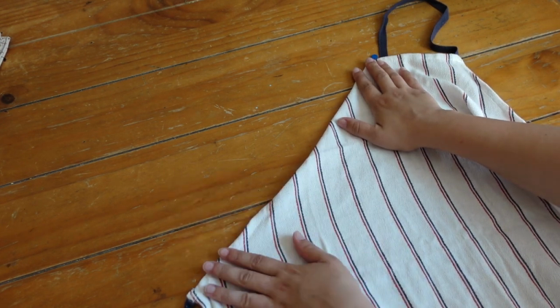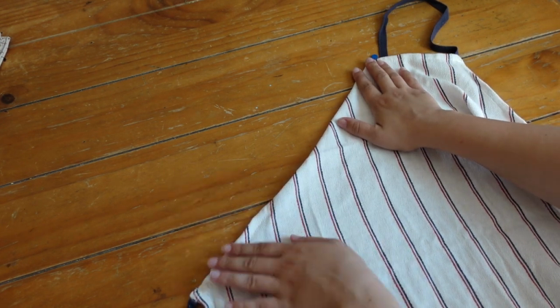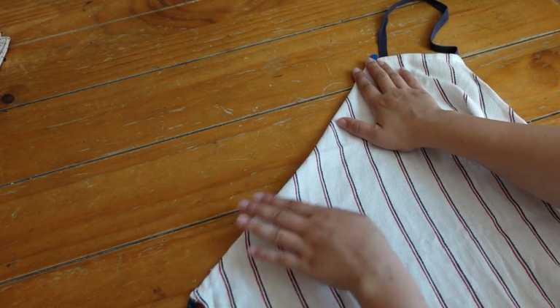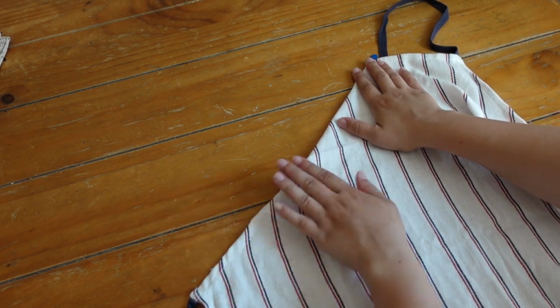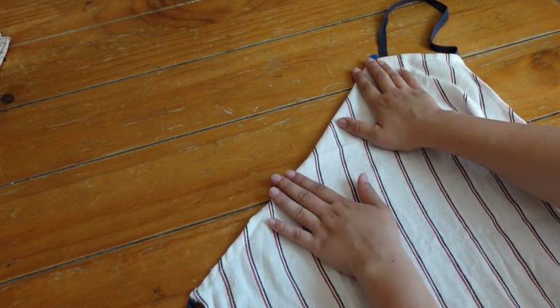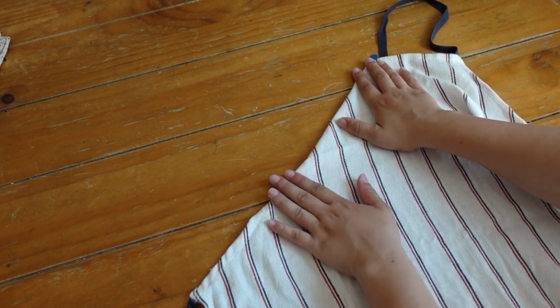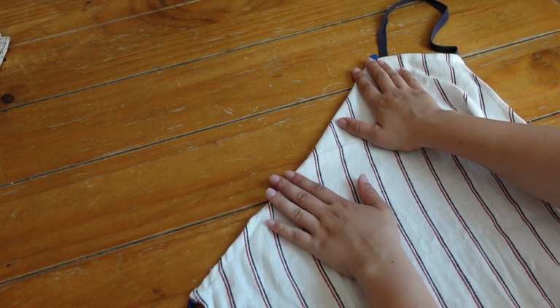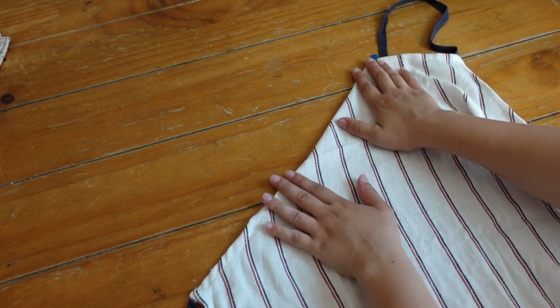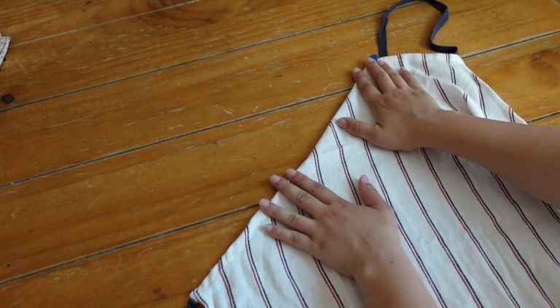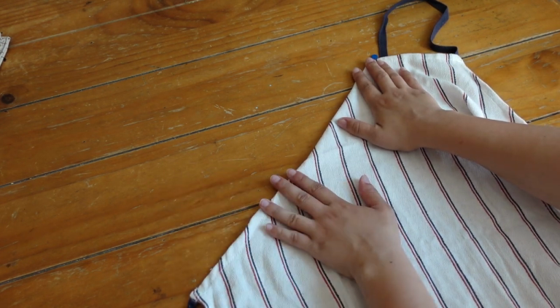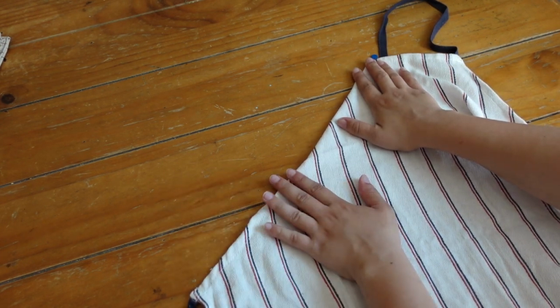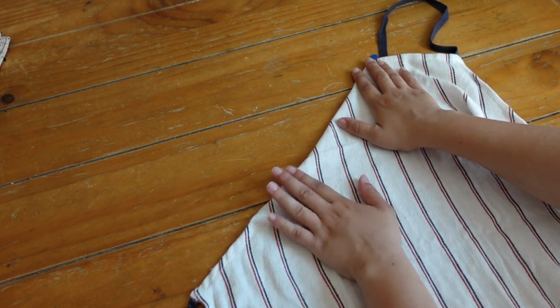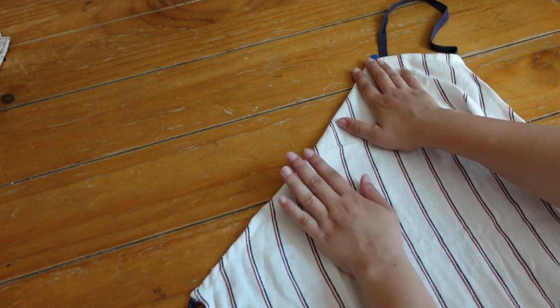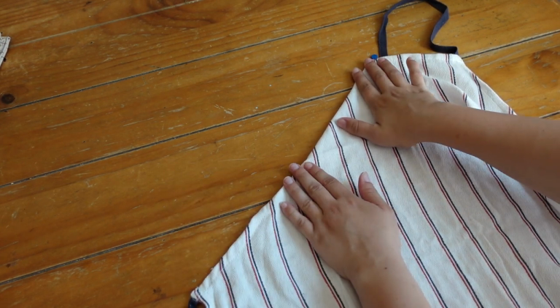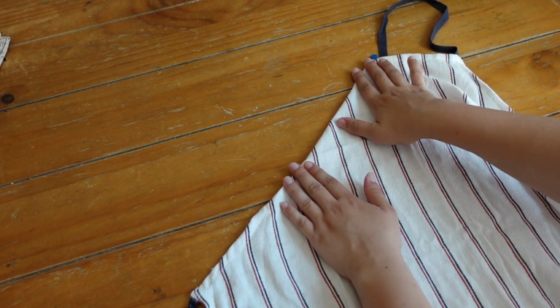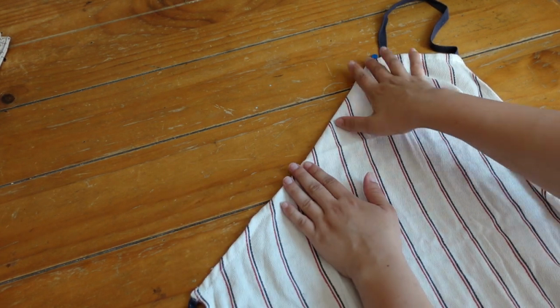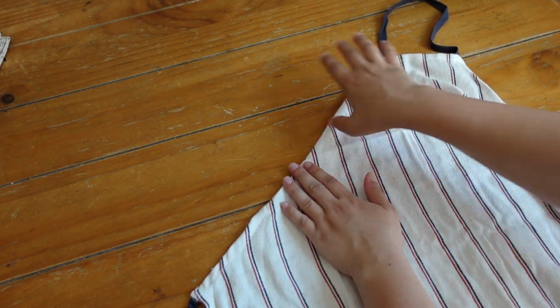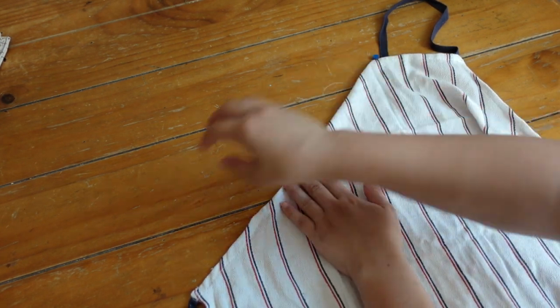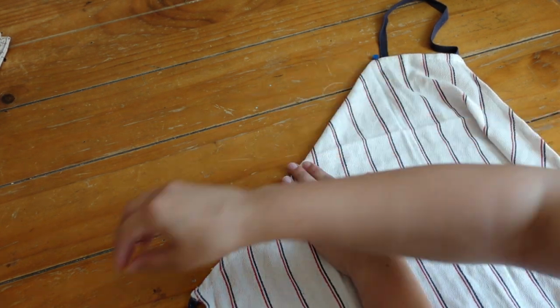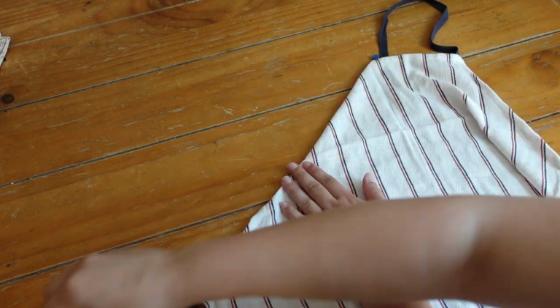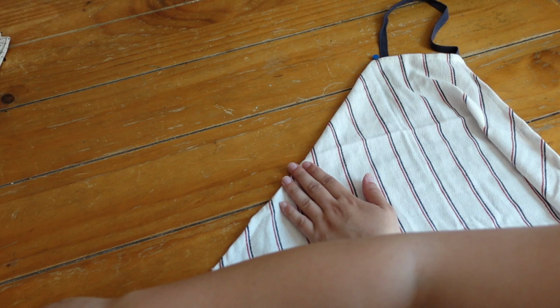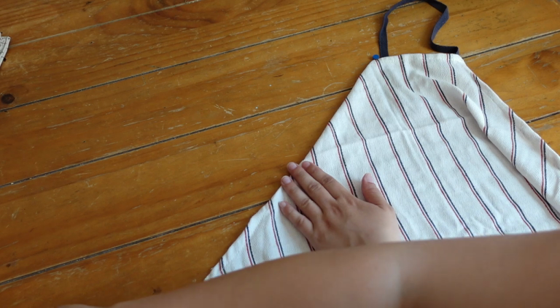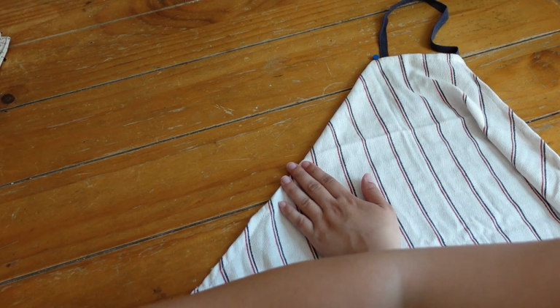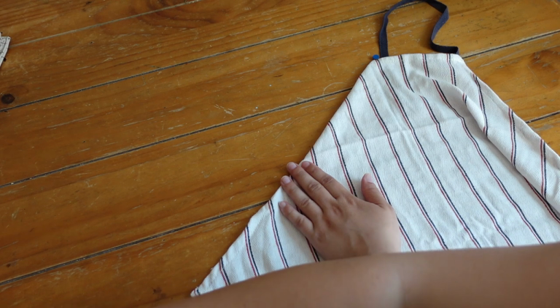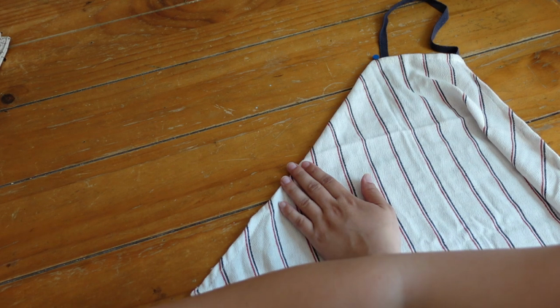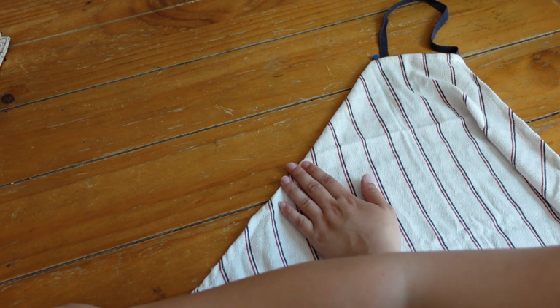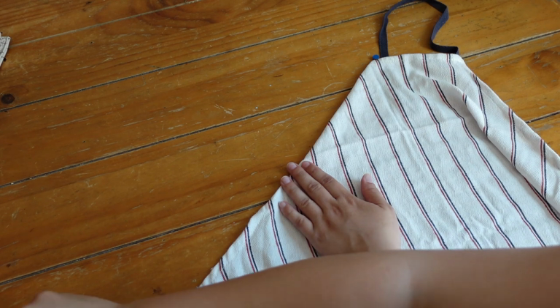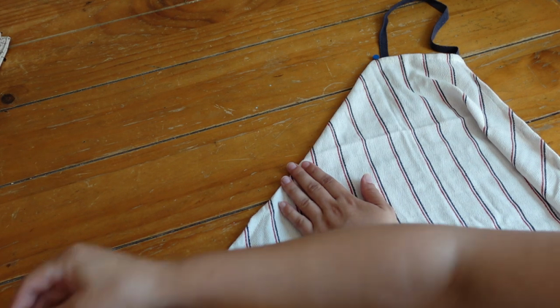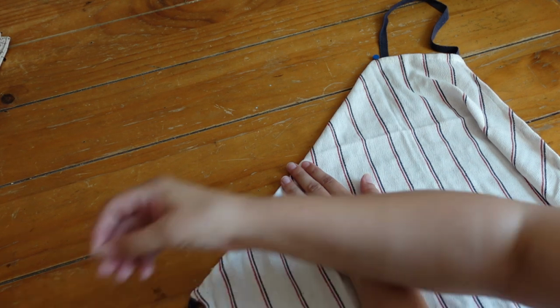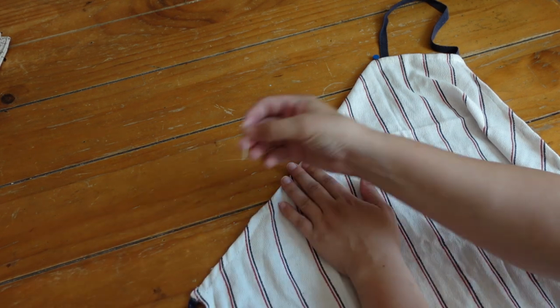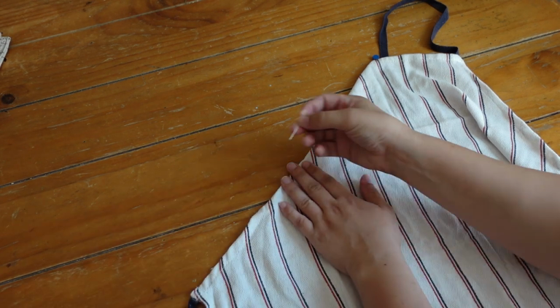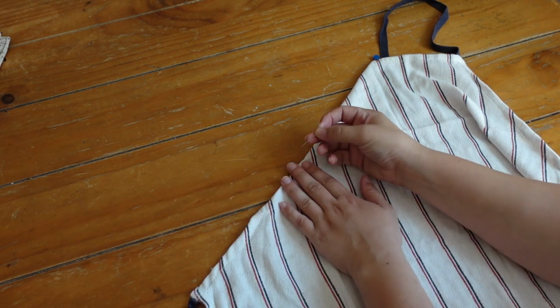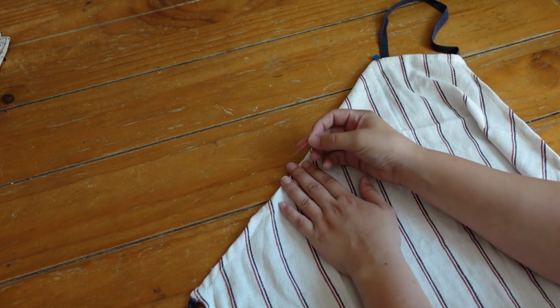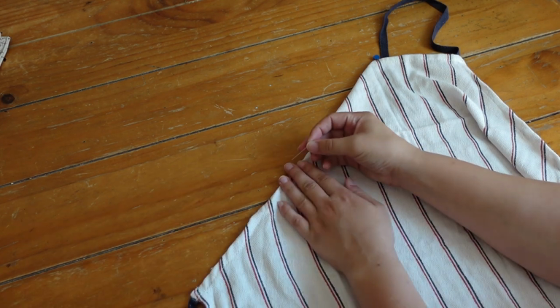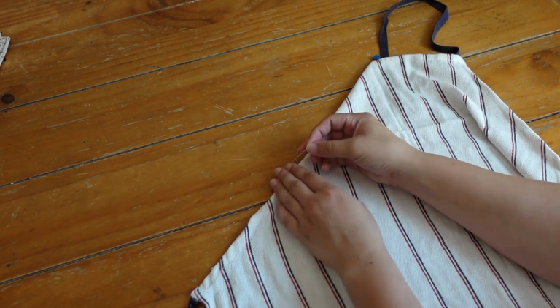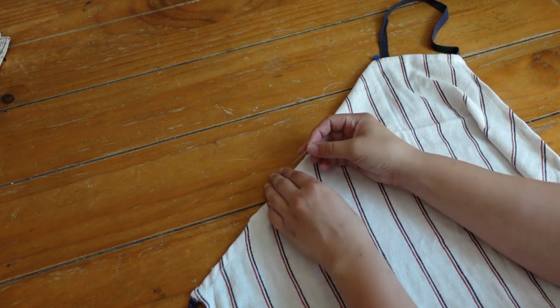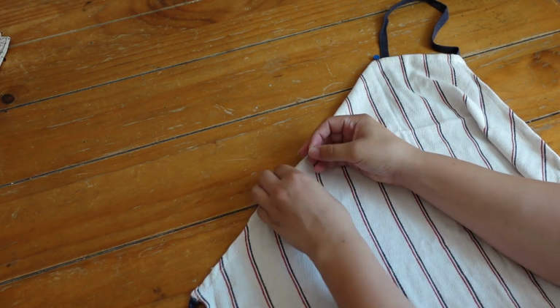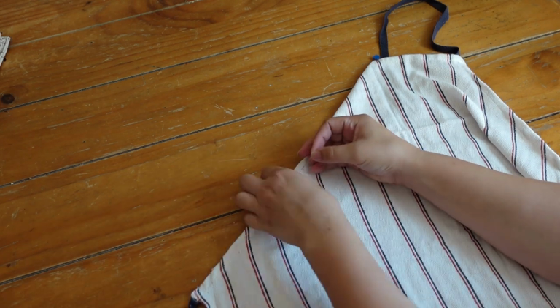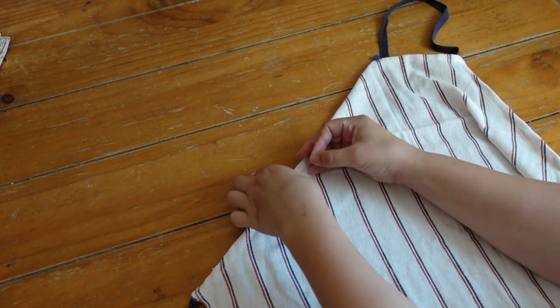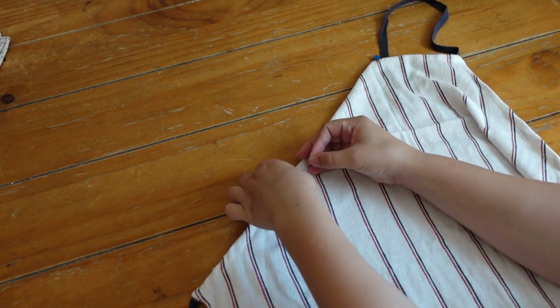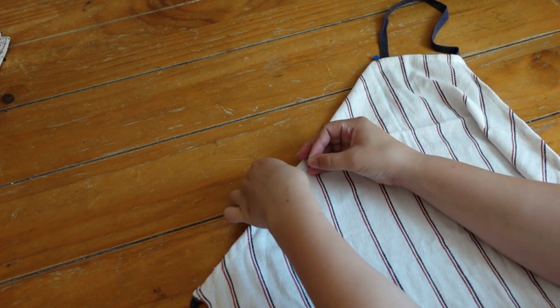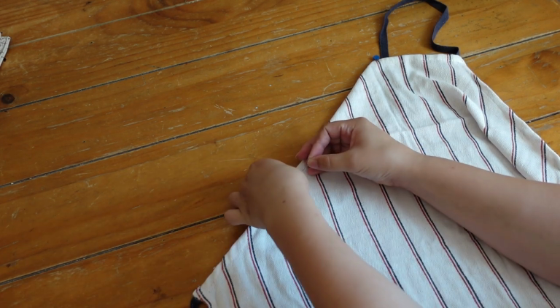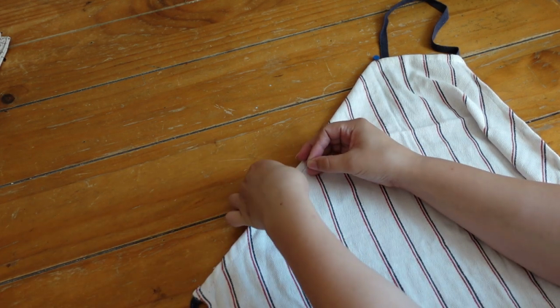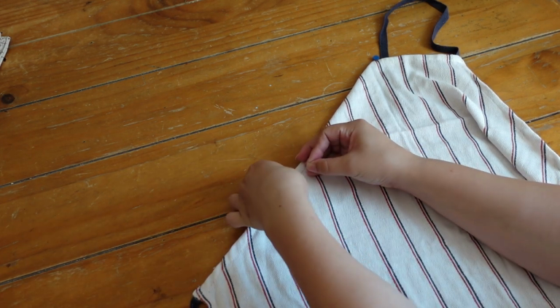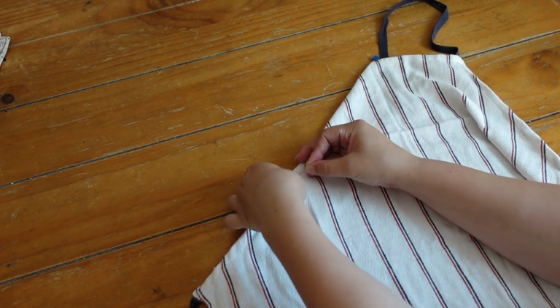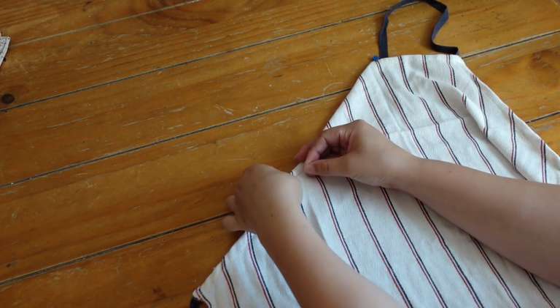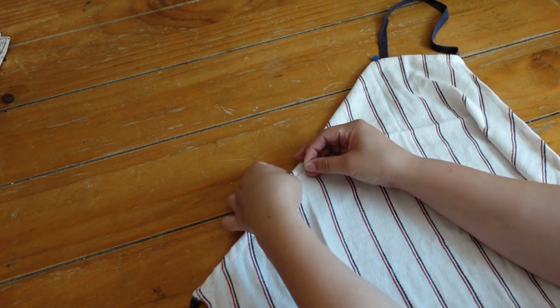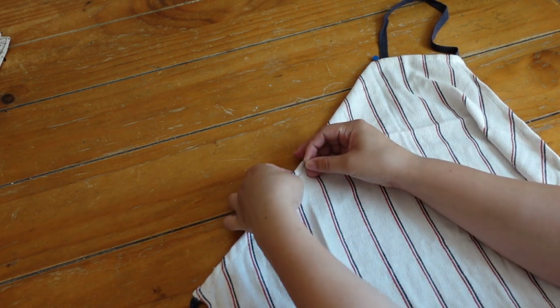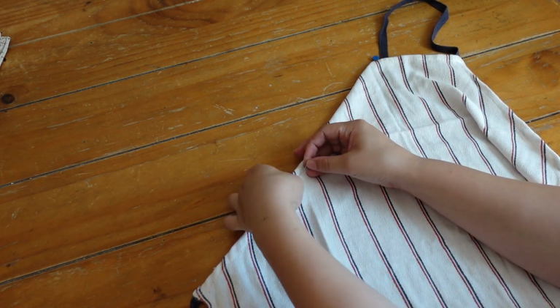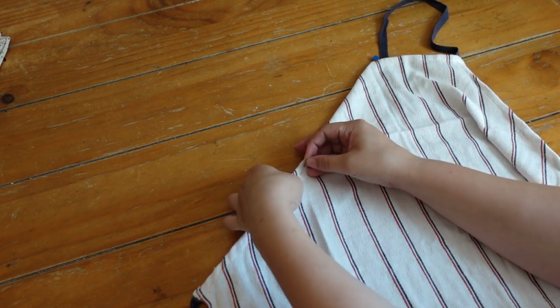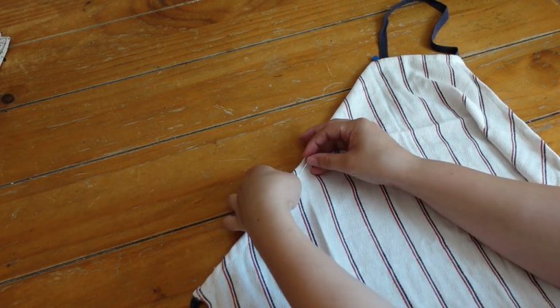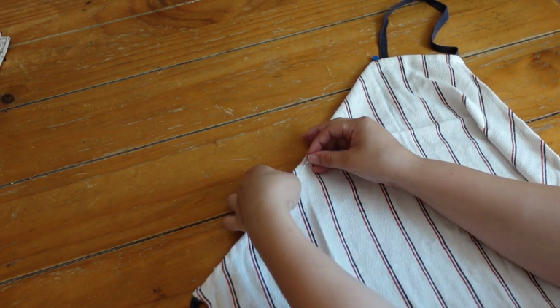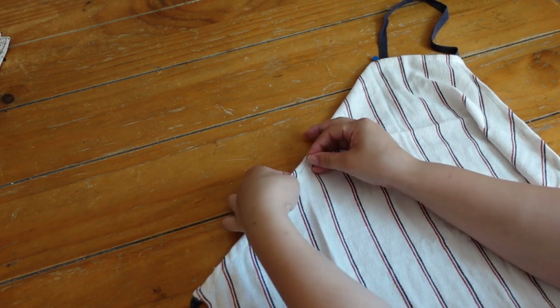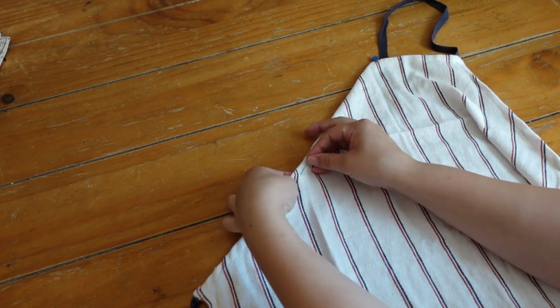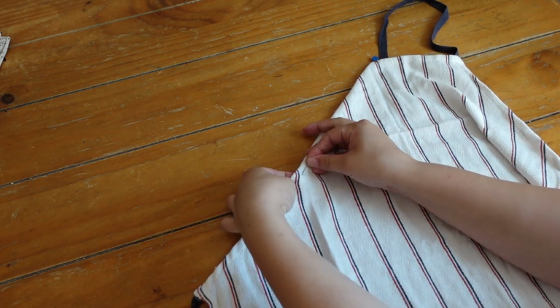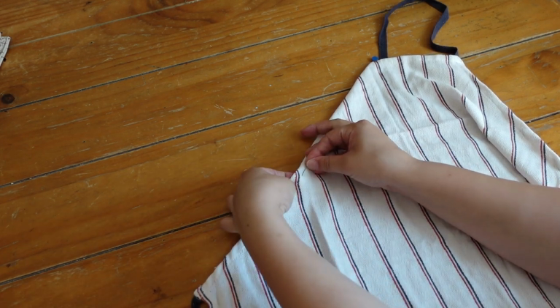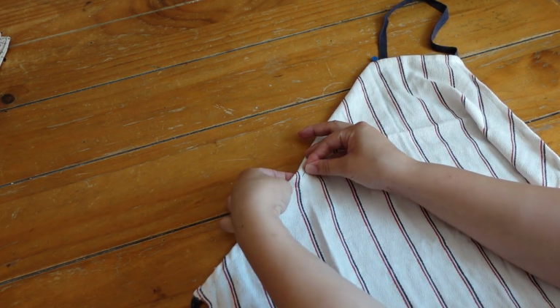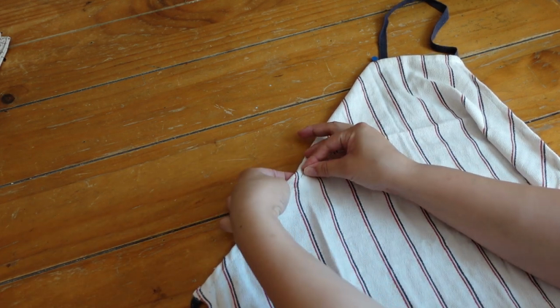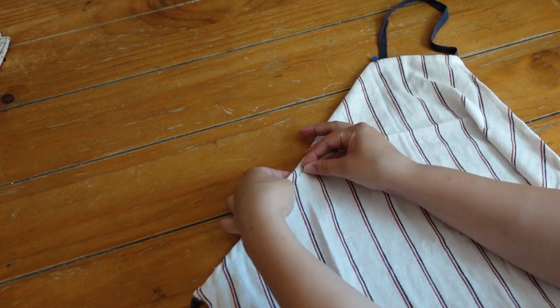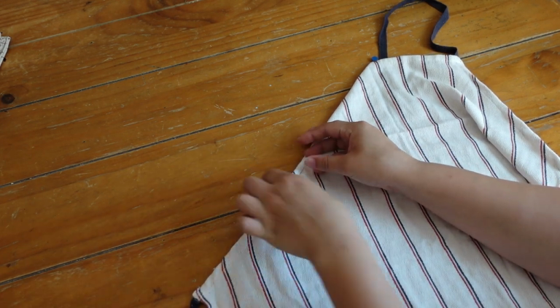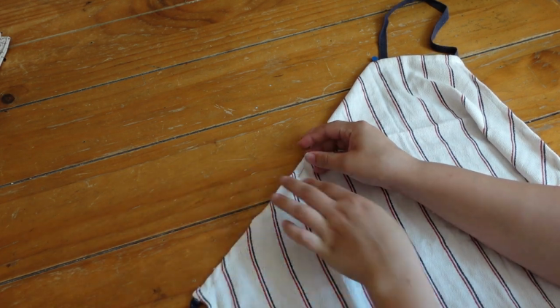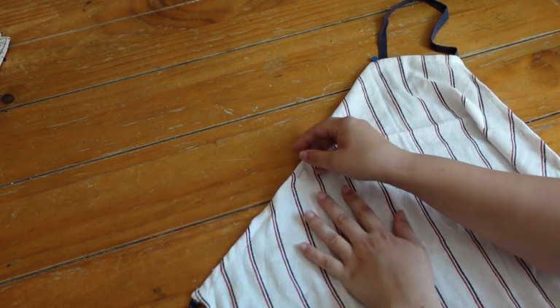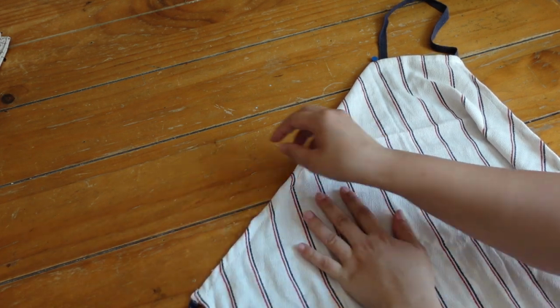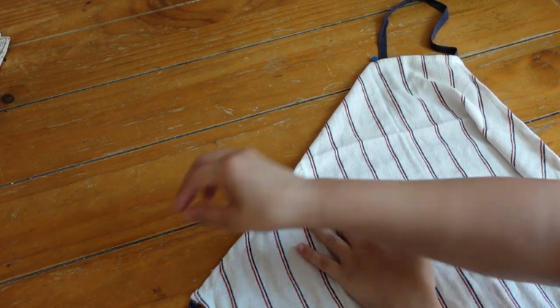I eyeballed this and did it by what looked best instead of doing any kind of measurements. Once it looked good, I pinned it.